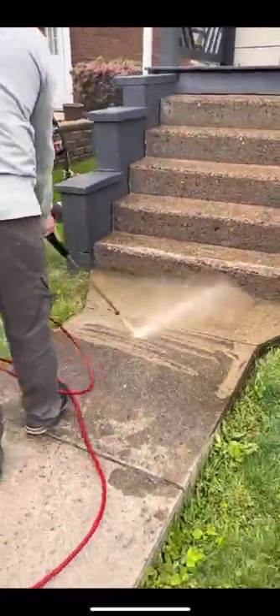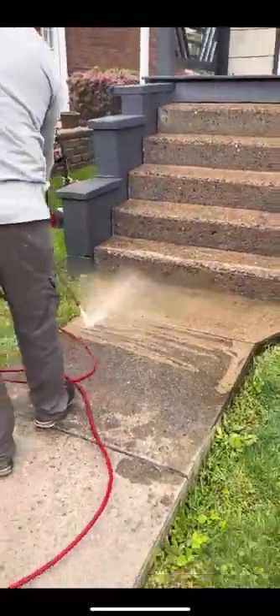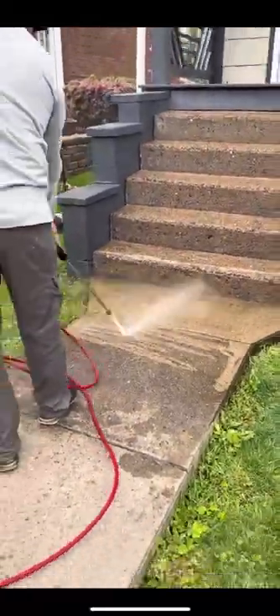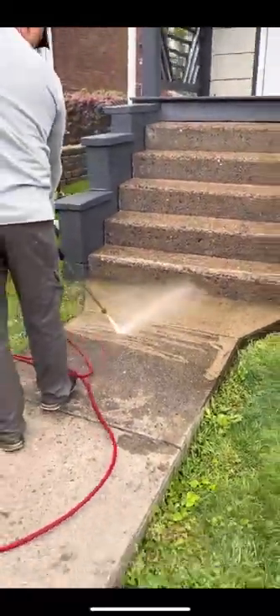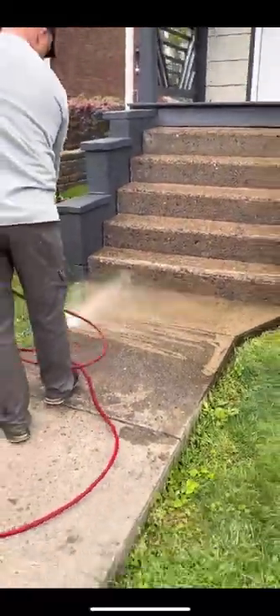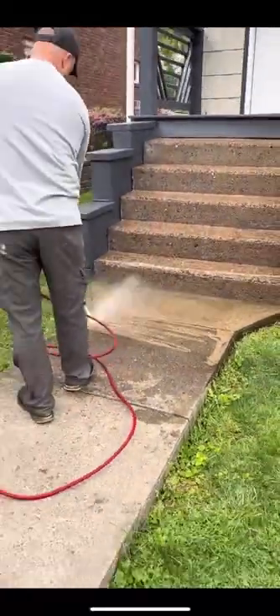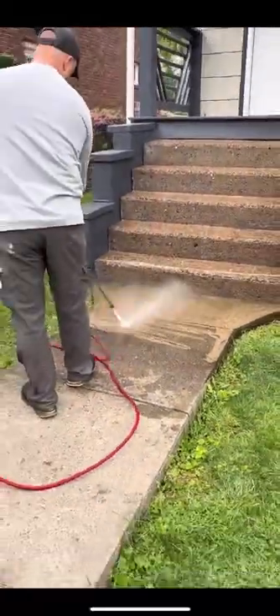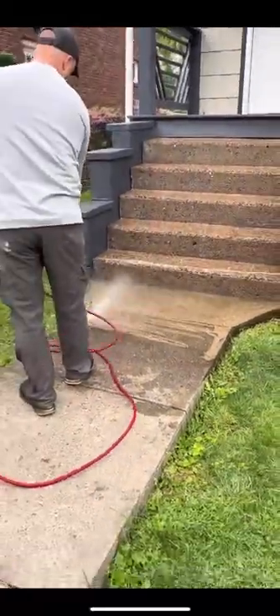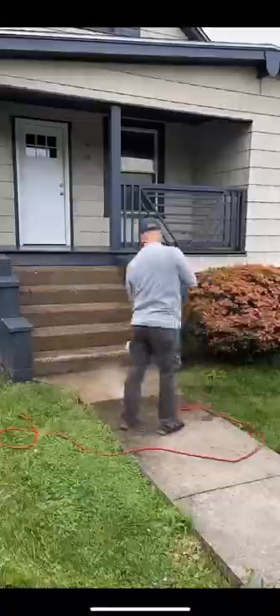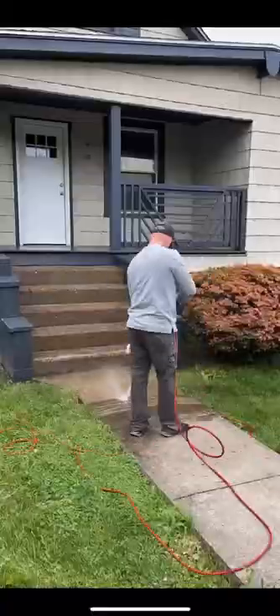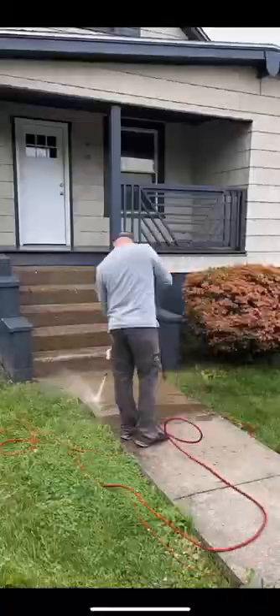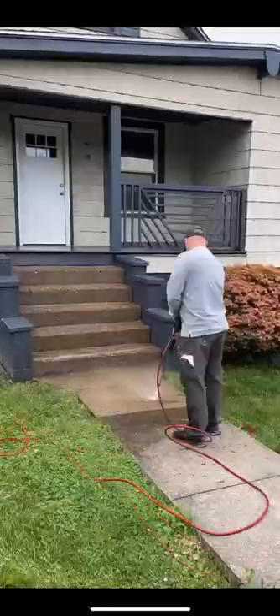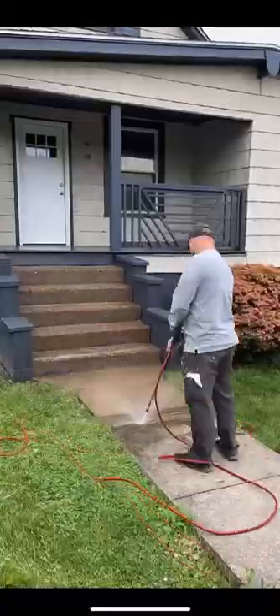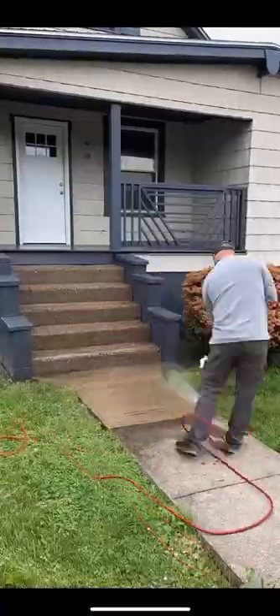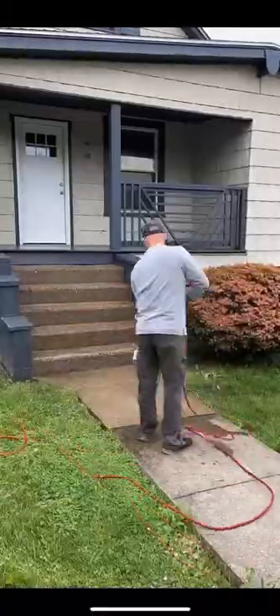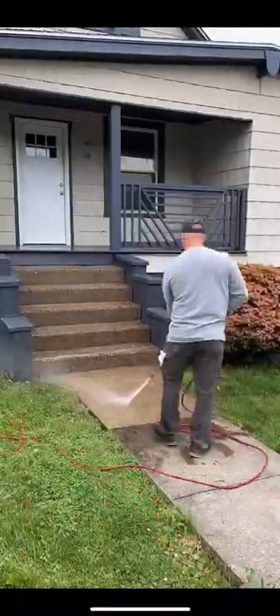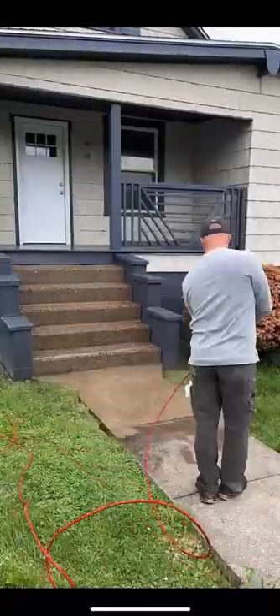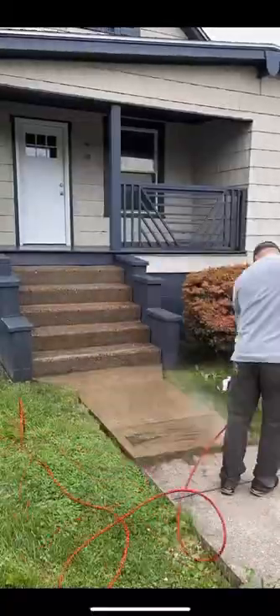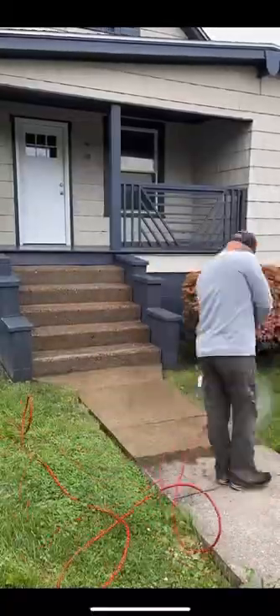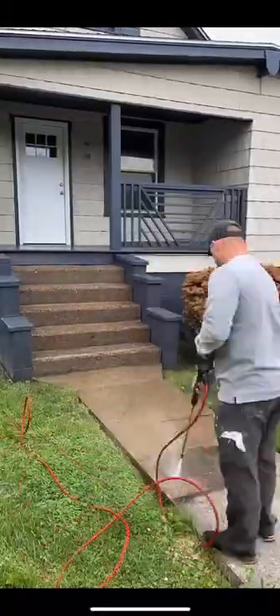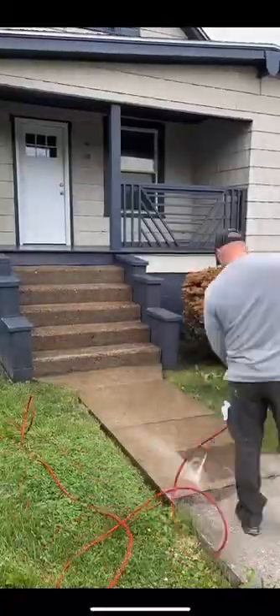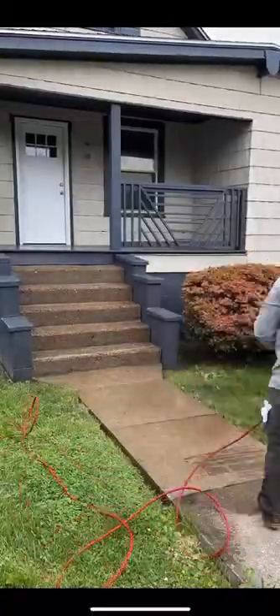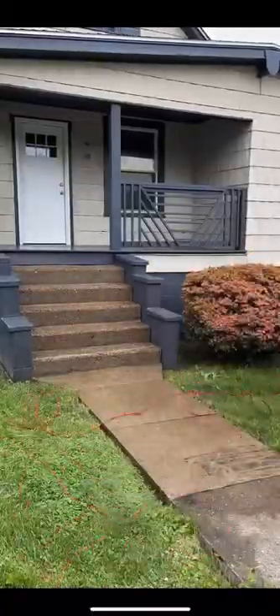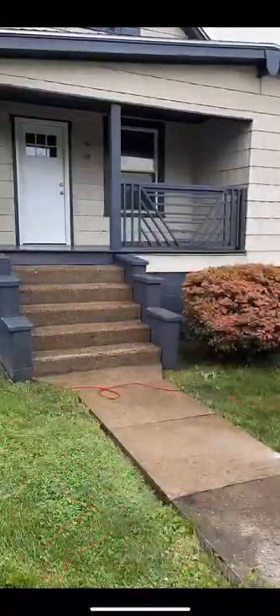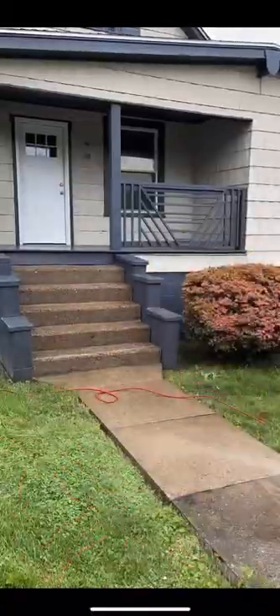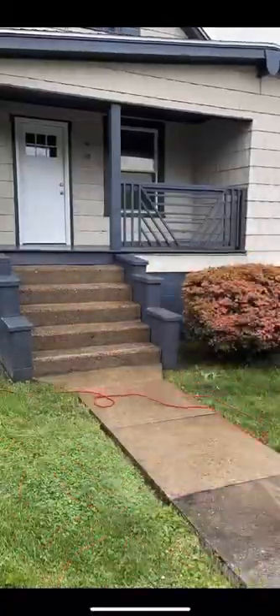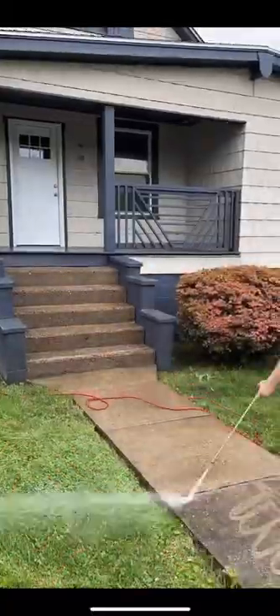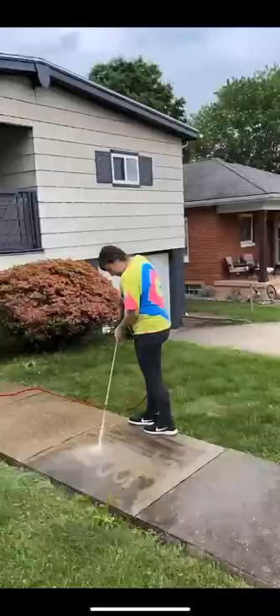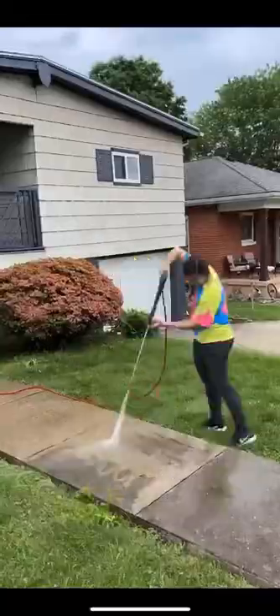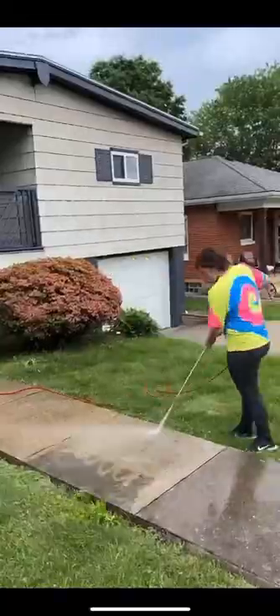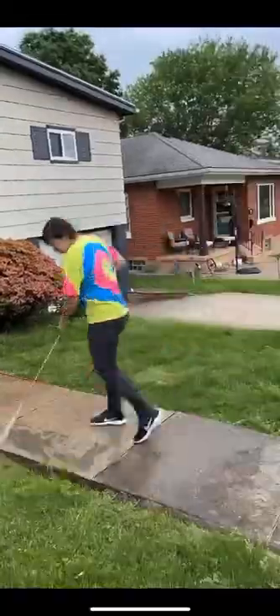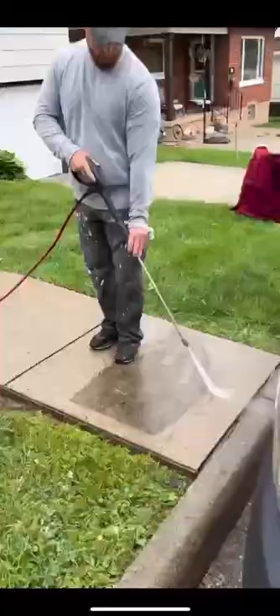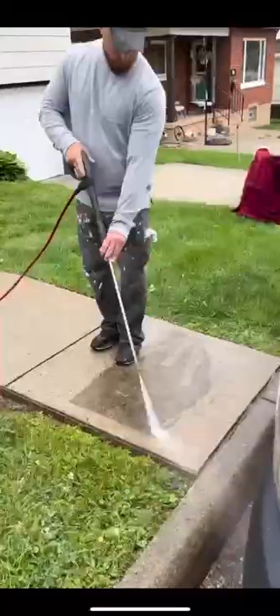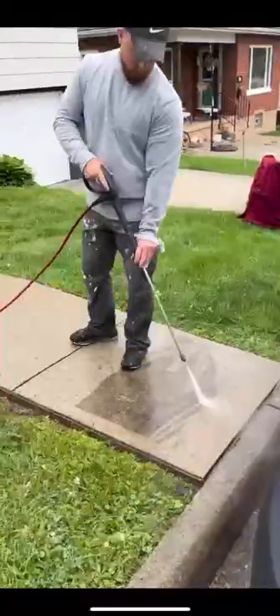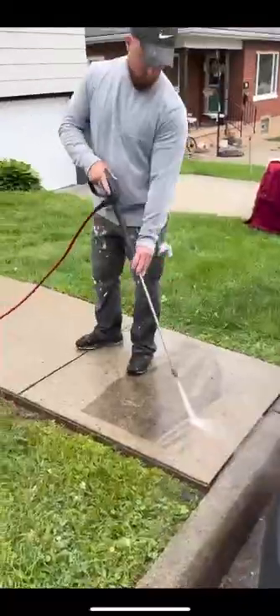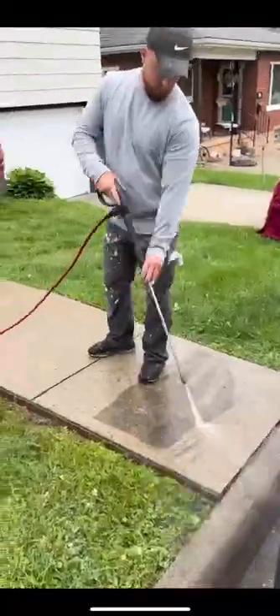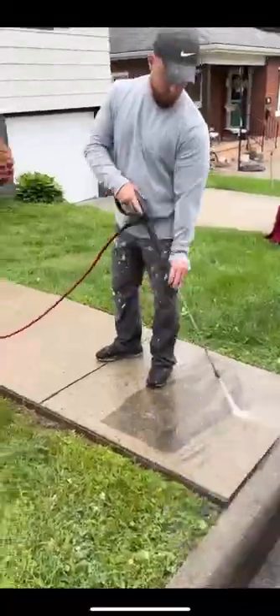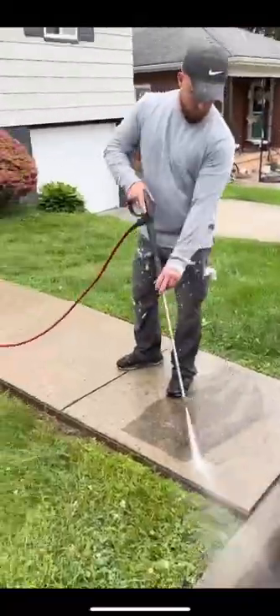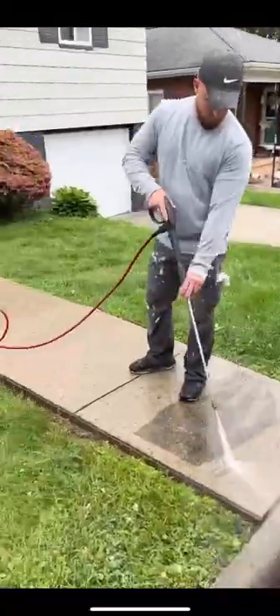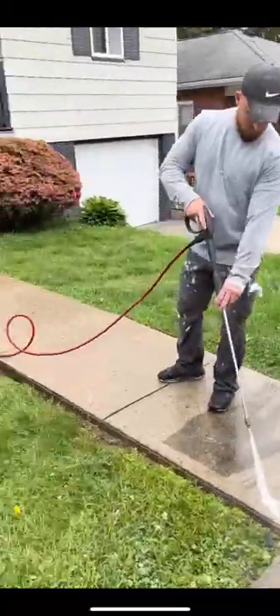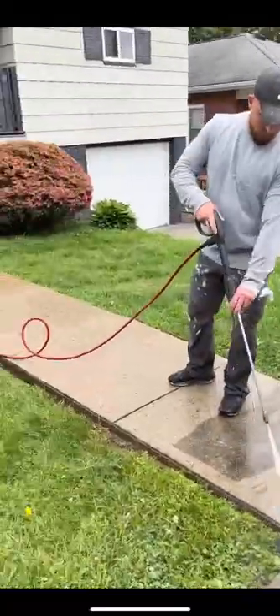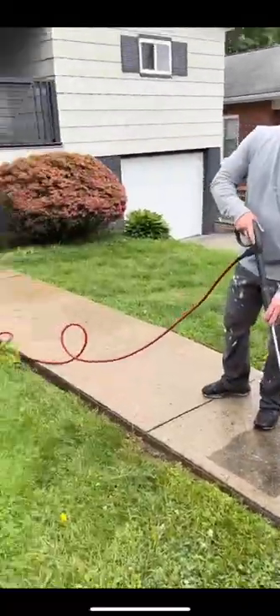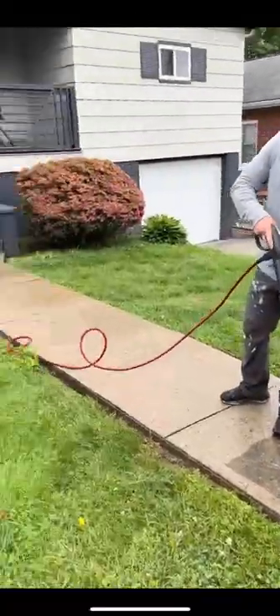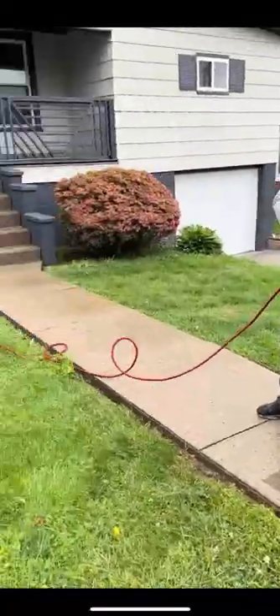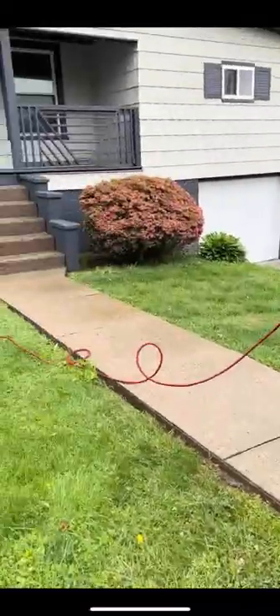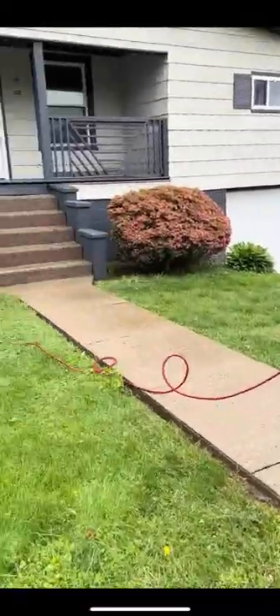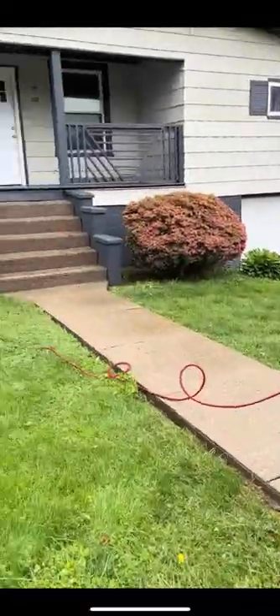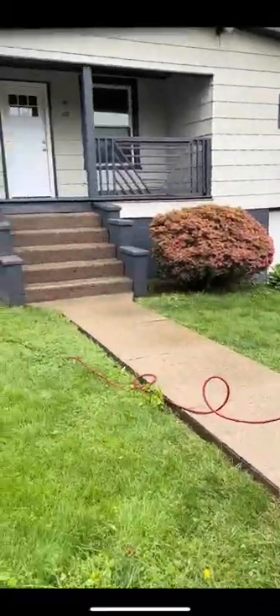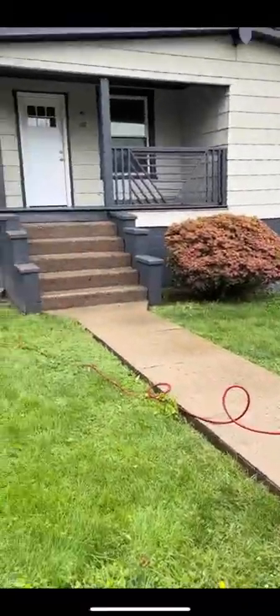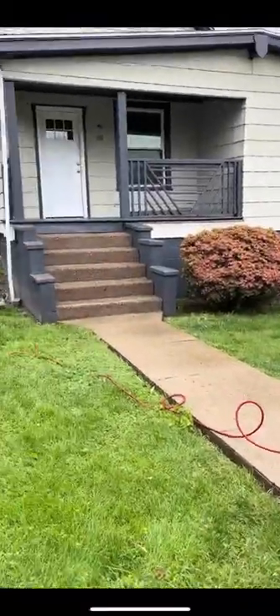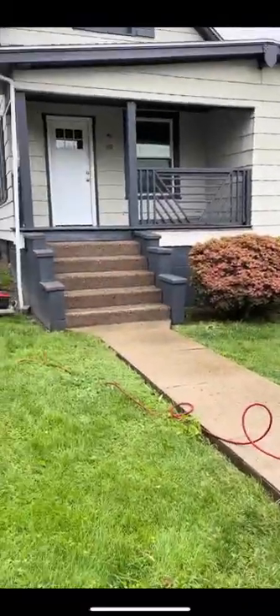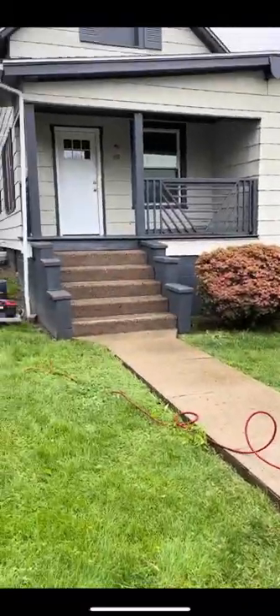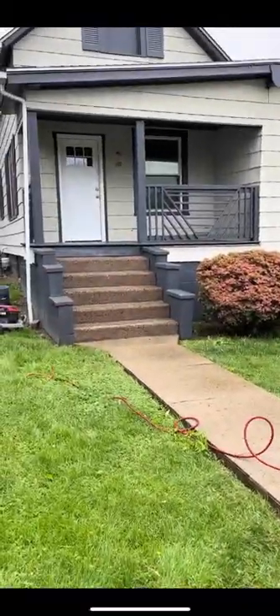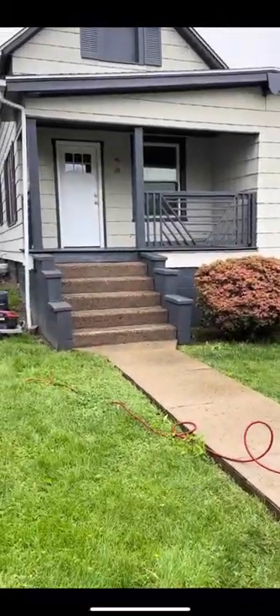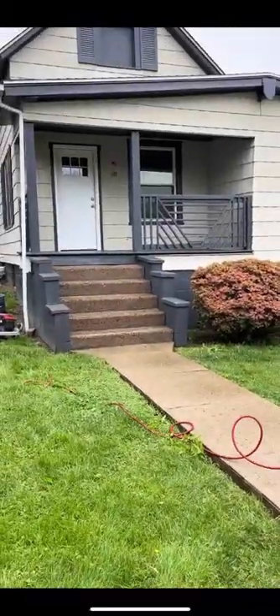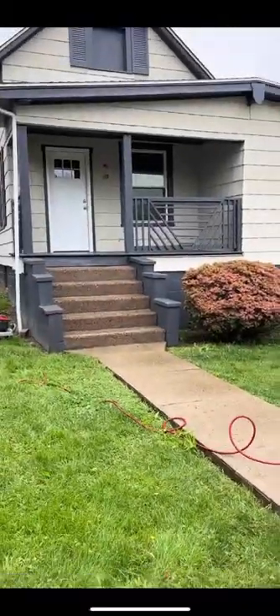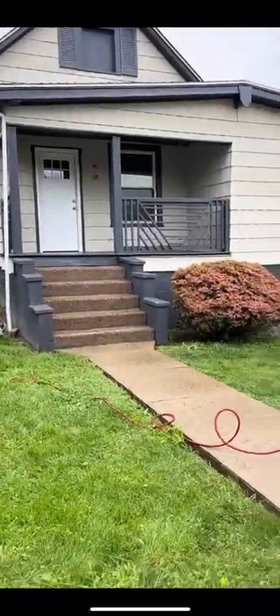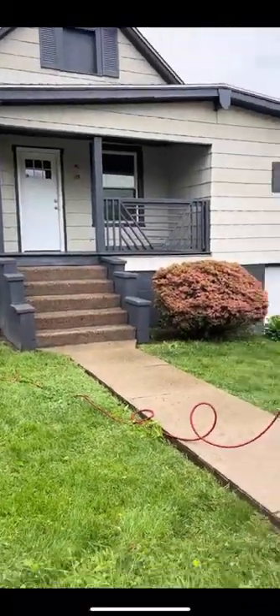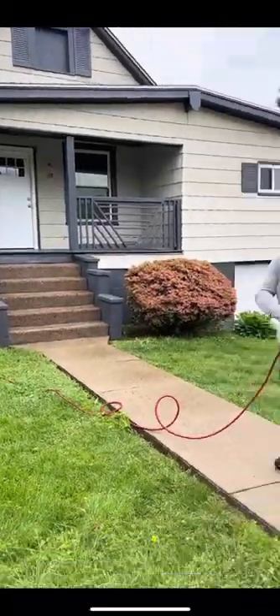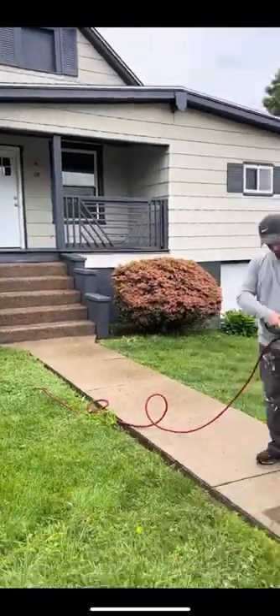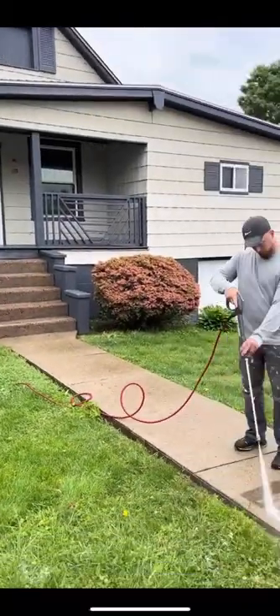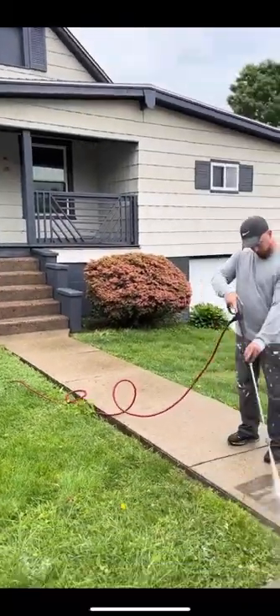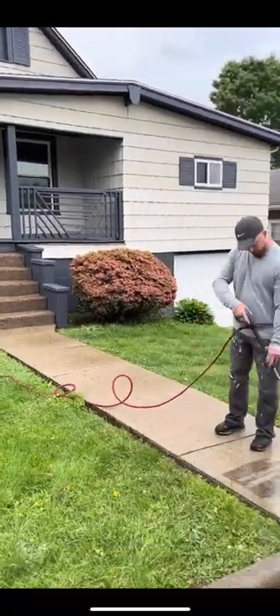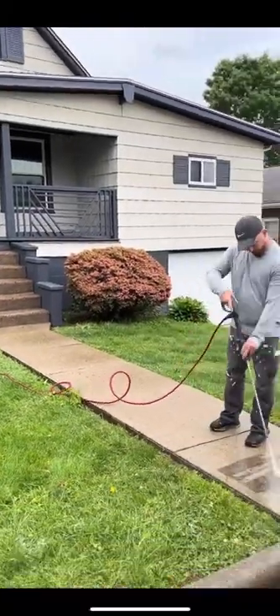We couldn't stop there. We did the entire sidewalk, and I started to look at the house and was like, should we paint the house? But then we ran out of time.